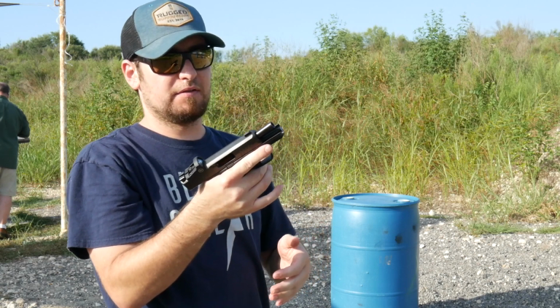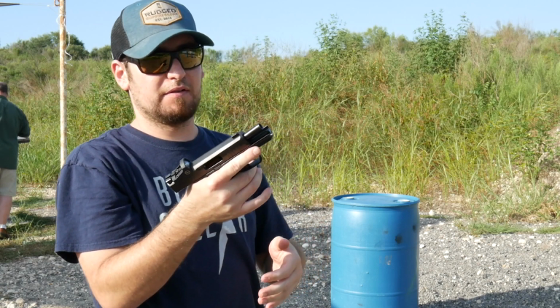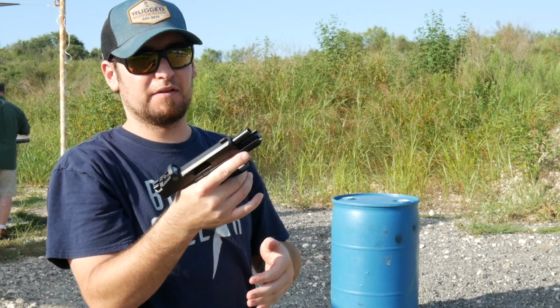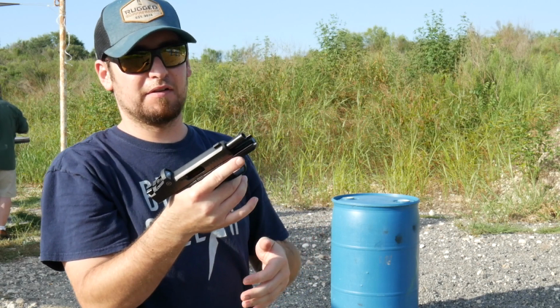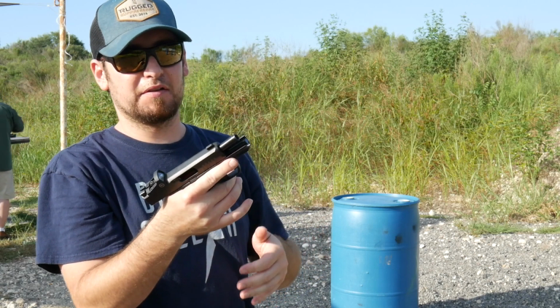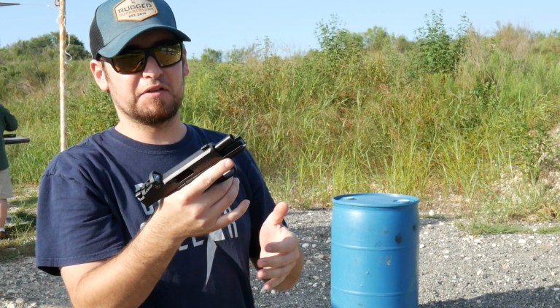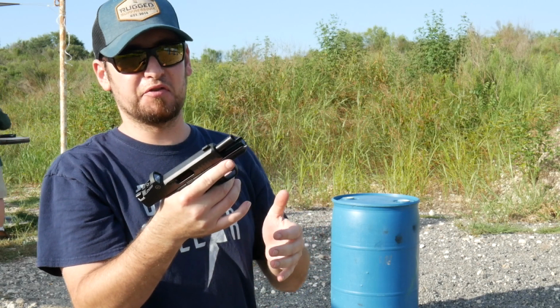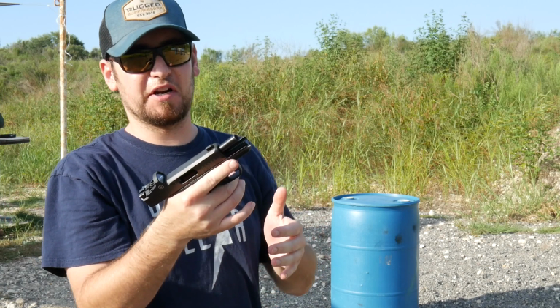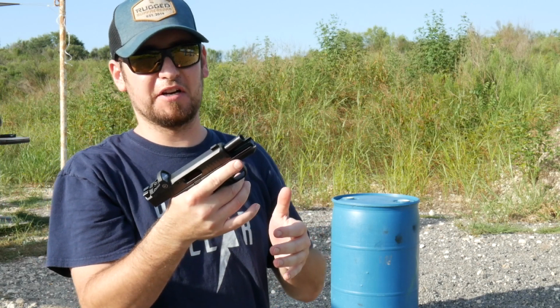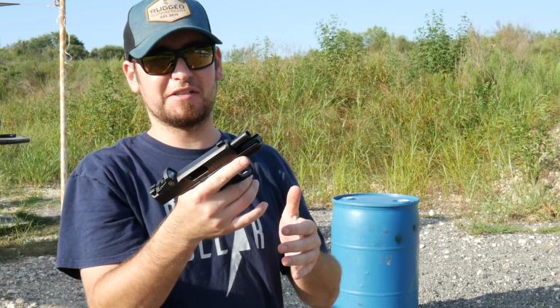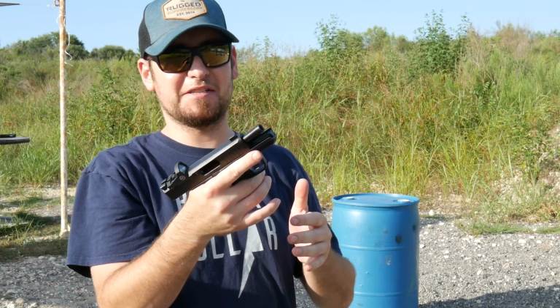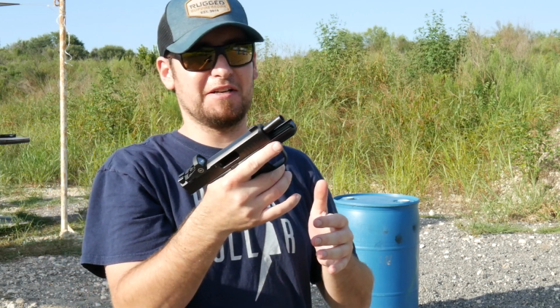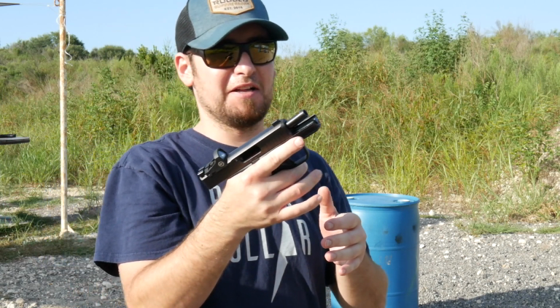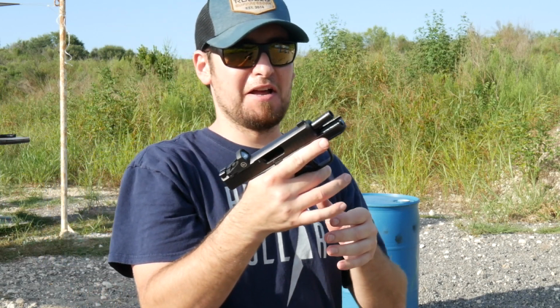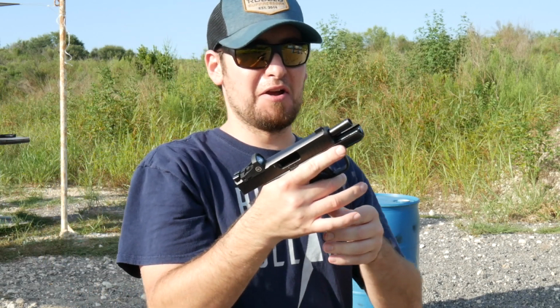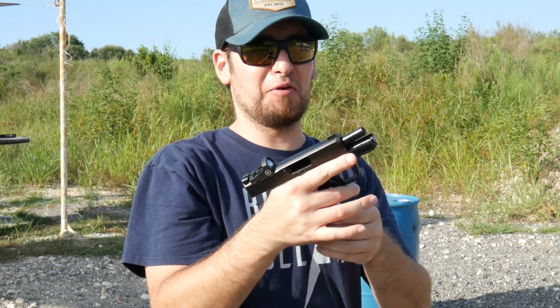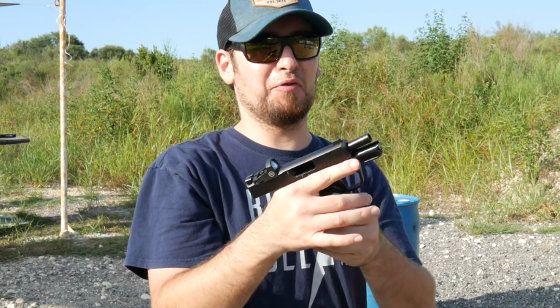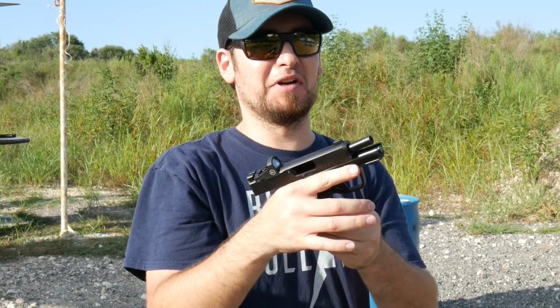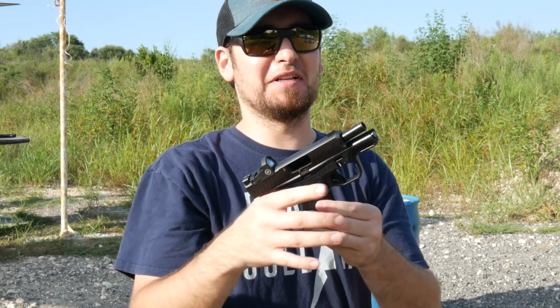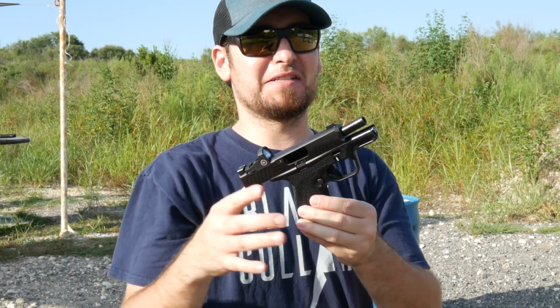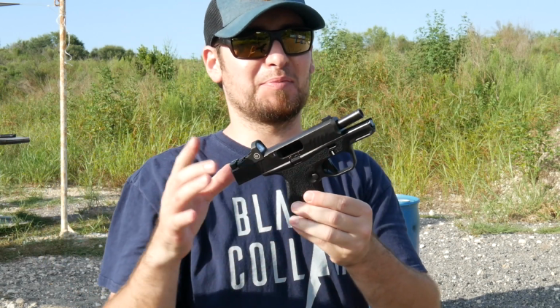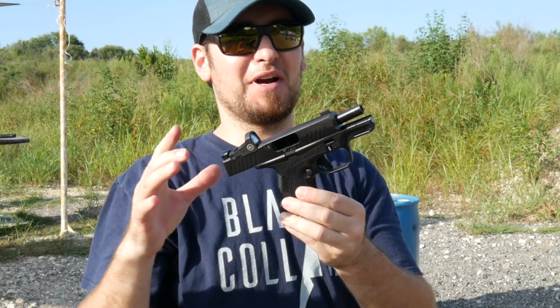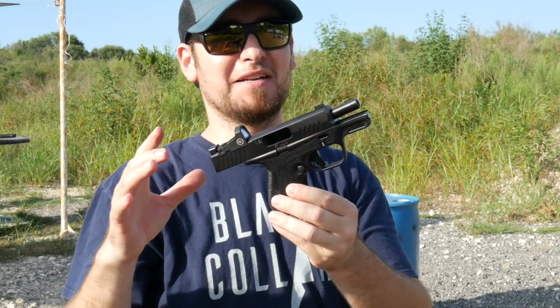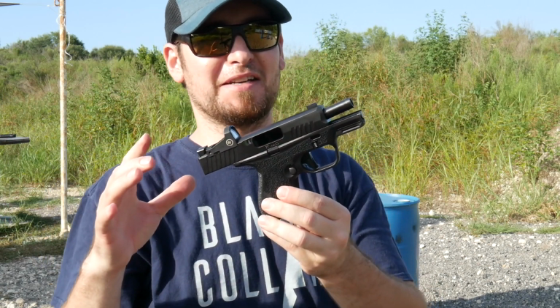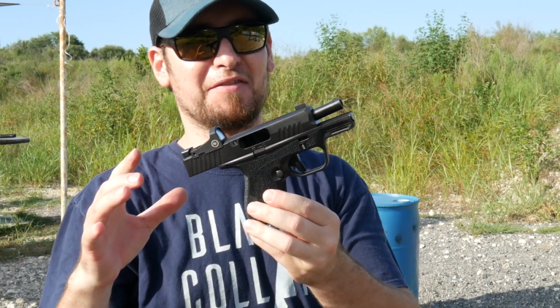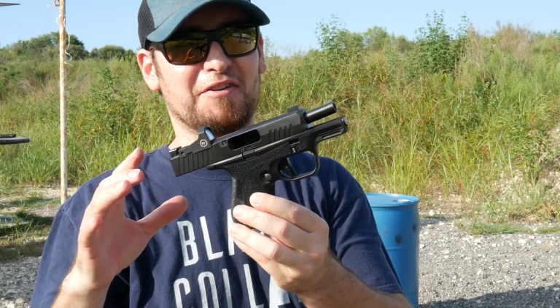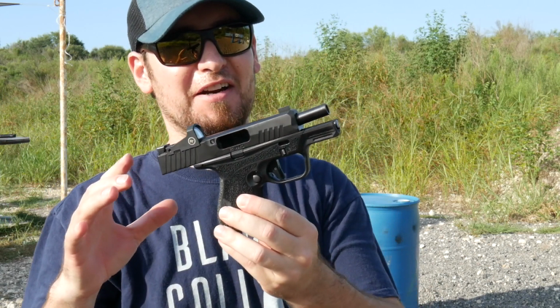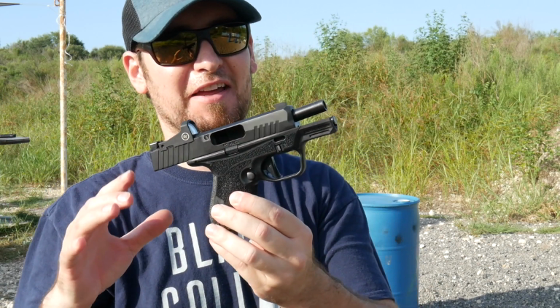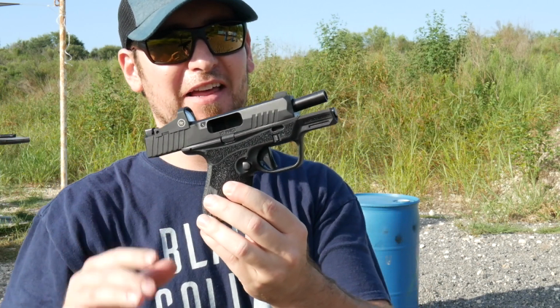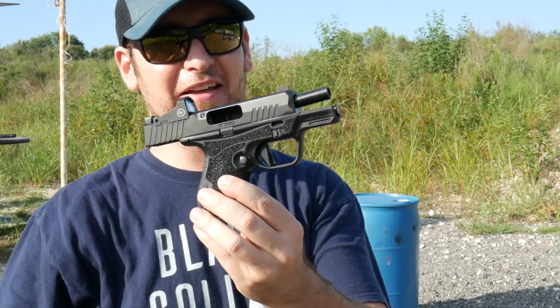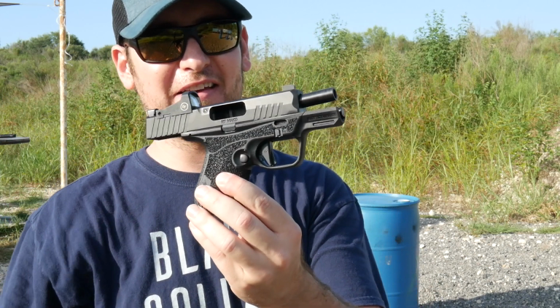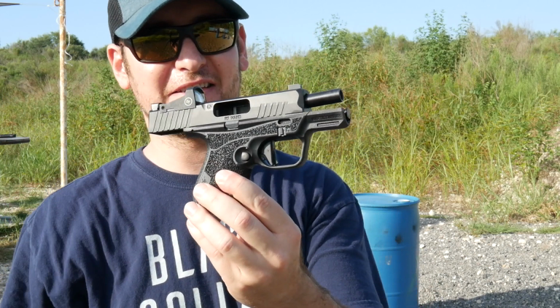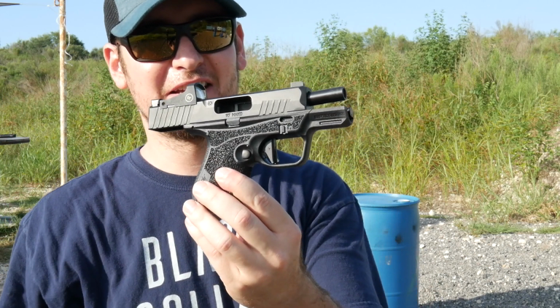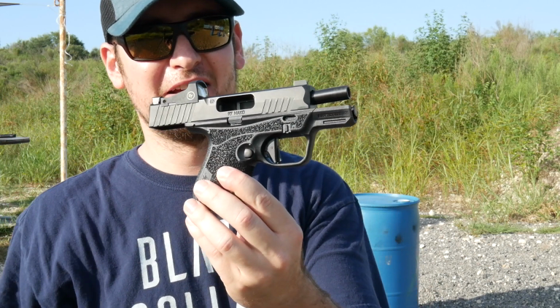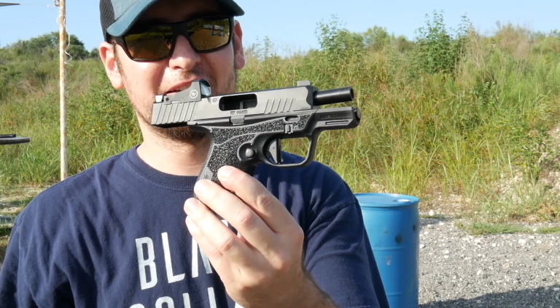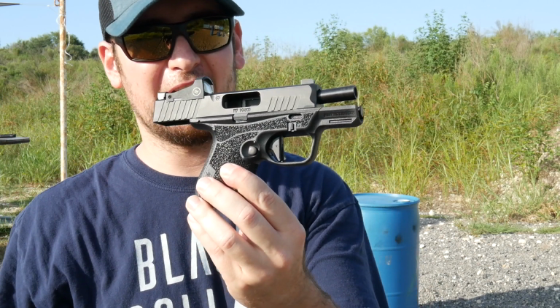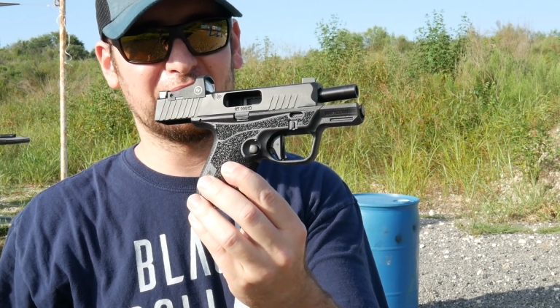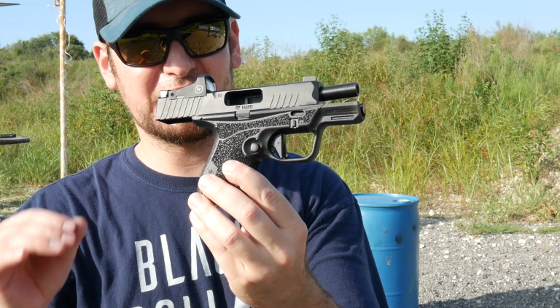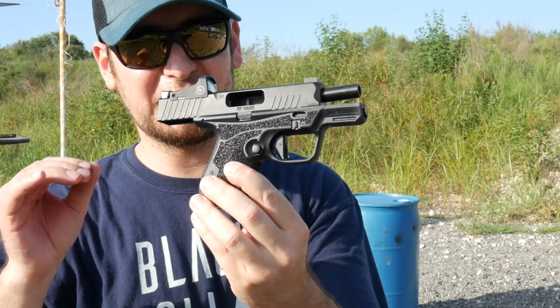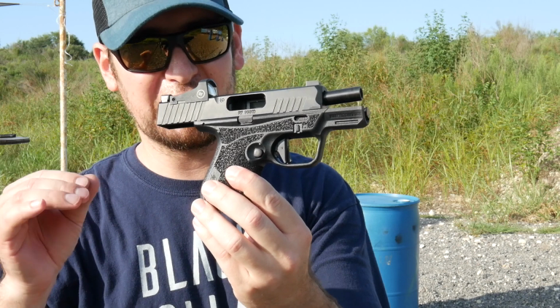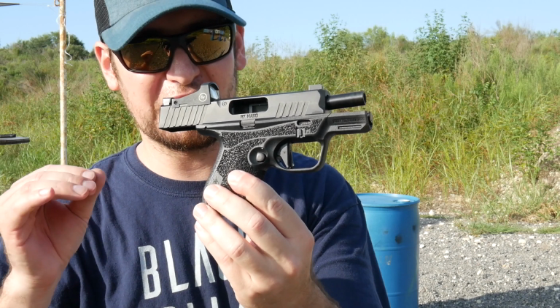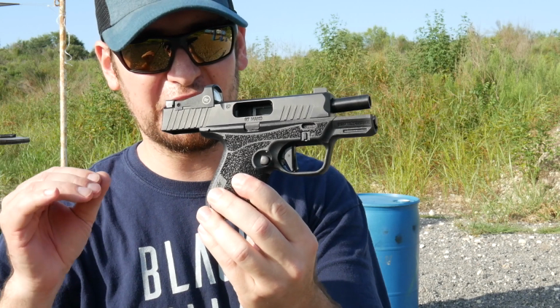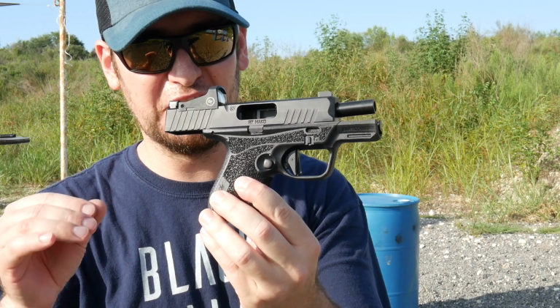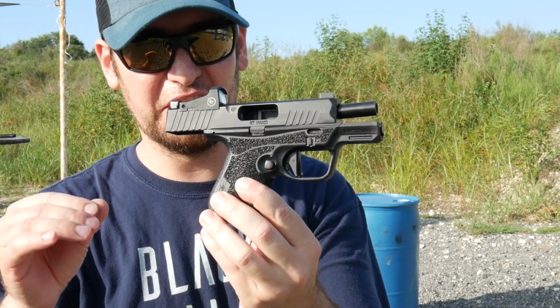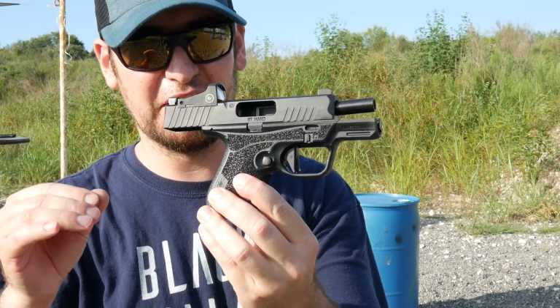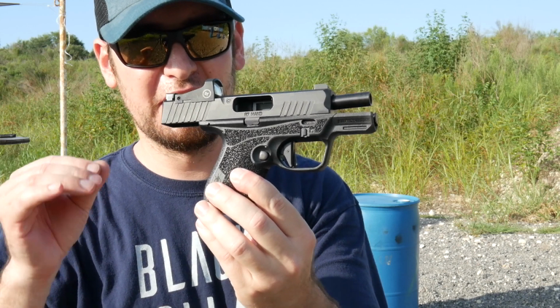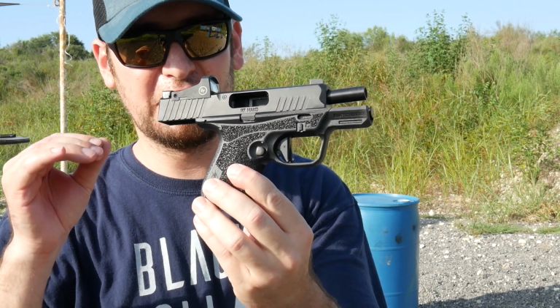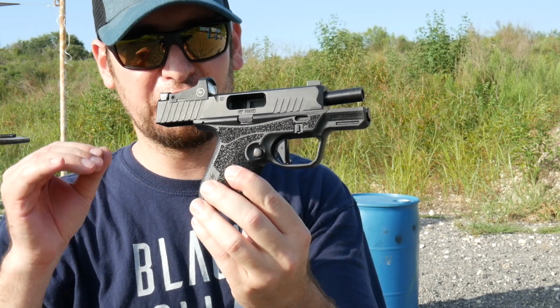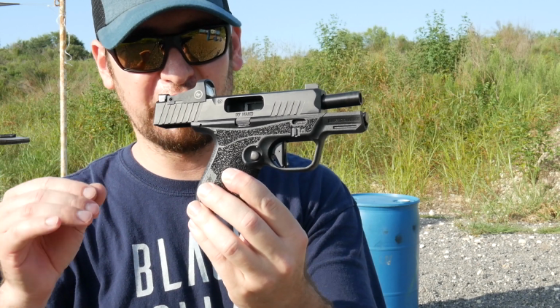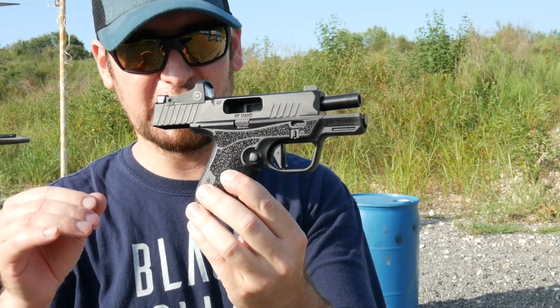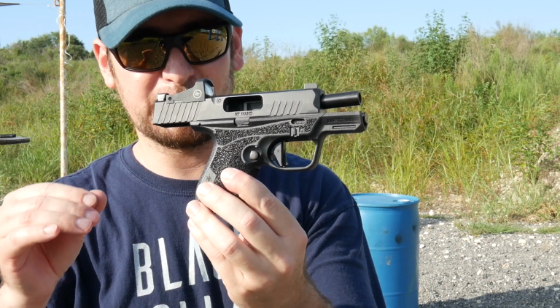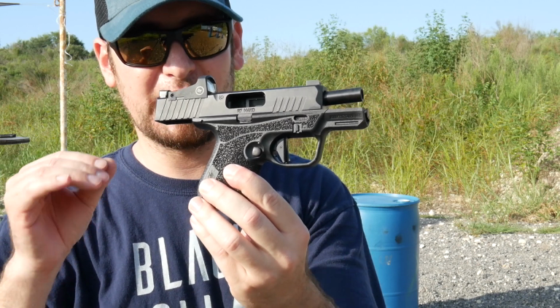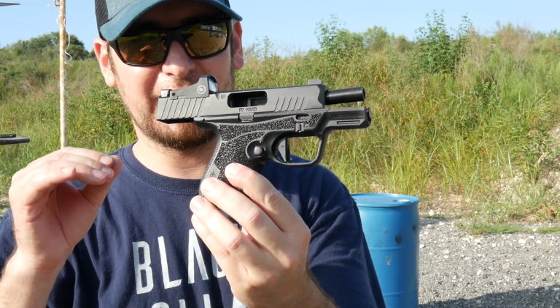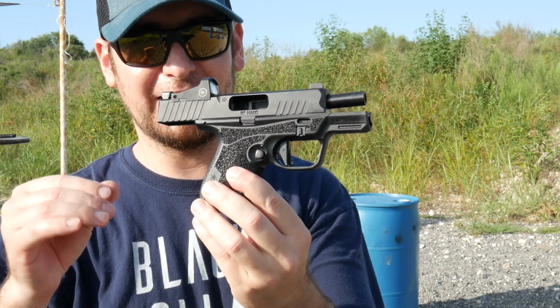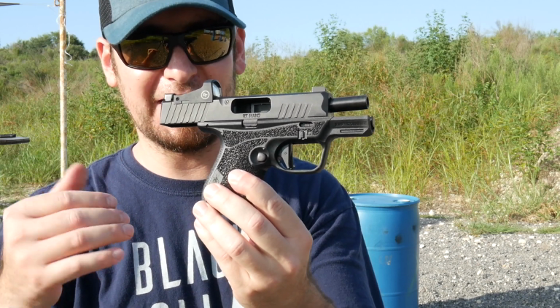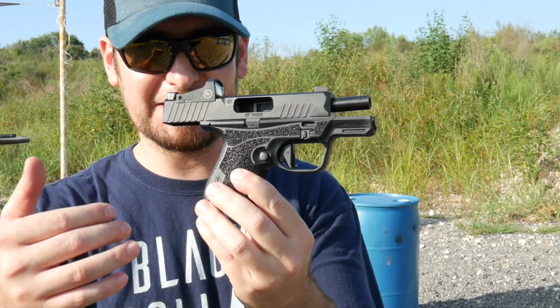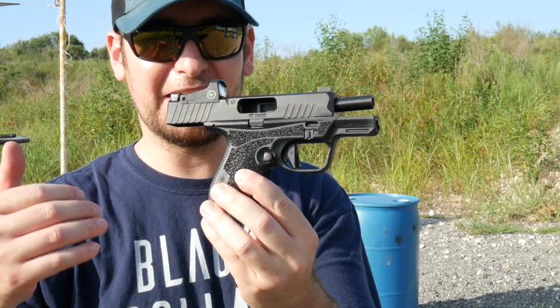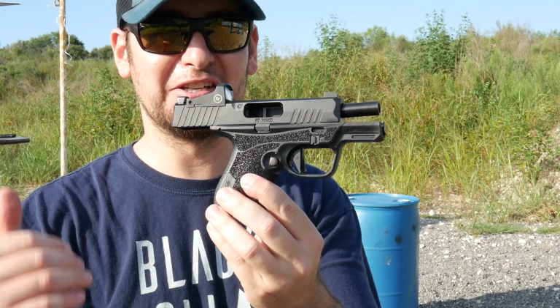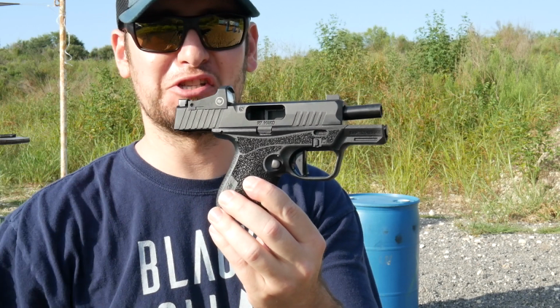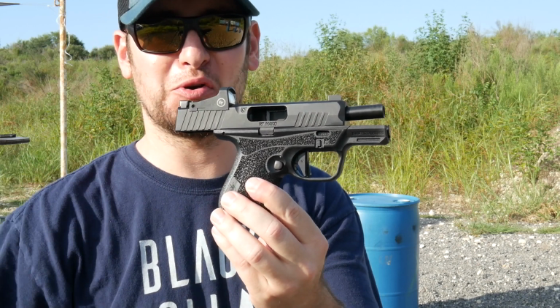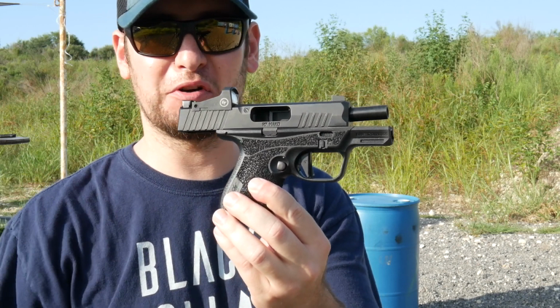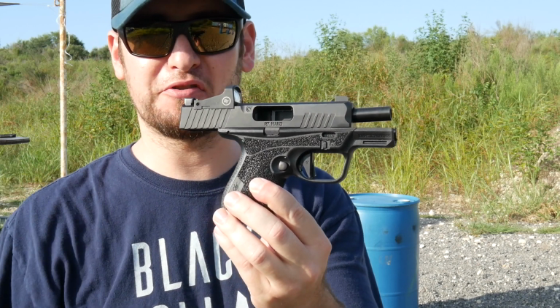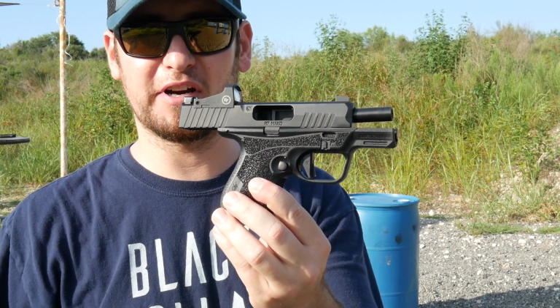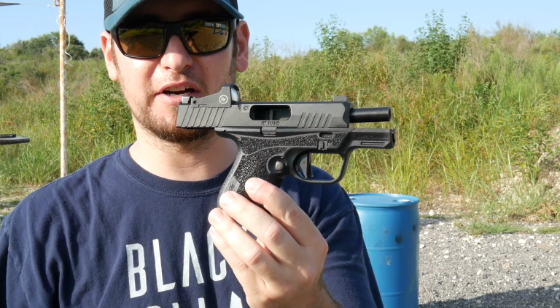The trigger is still really surprising for a gun like this to have such a good, crisp, light, and short trigger.